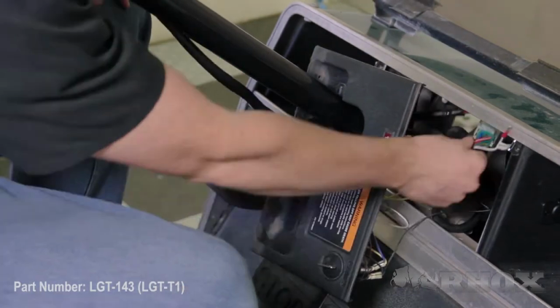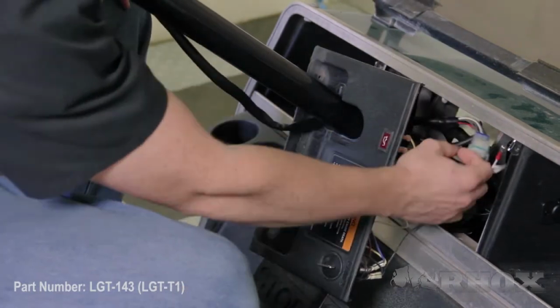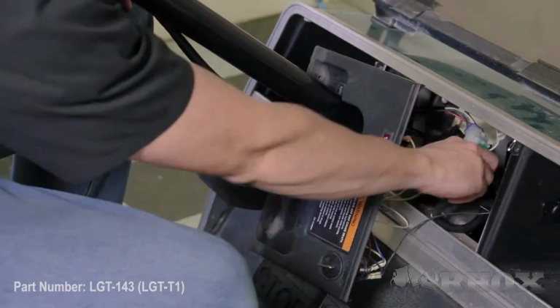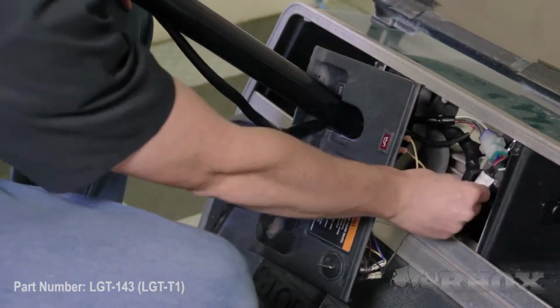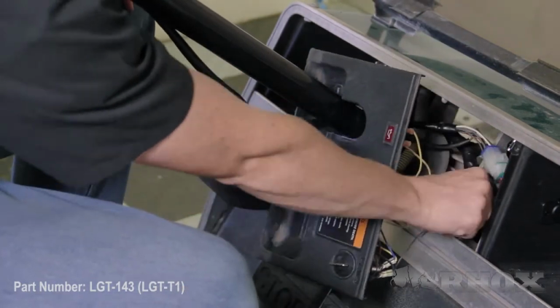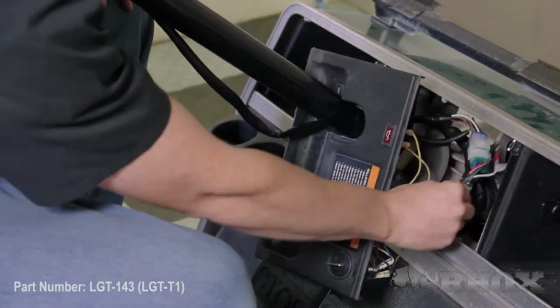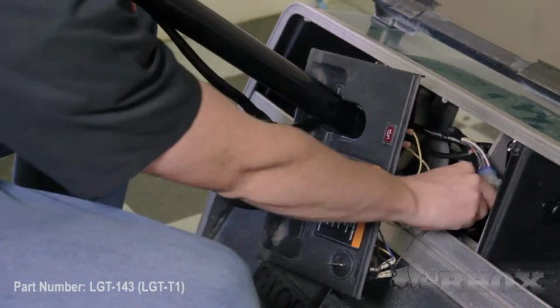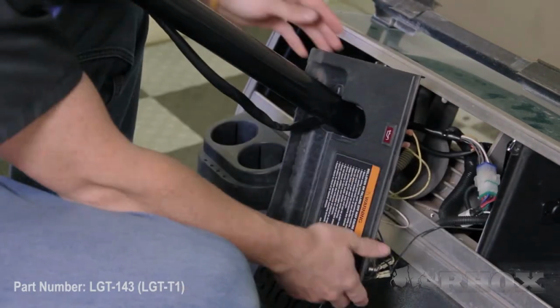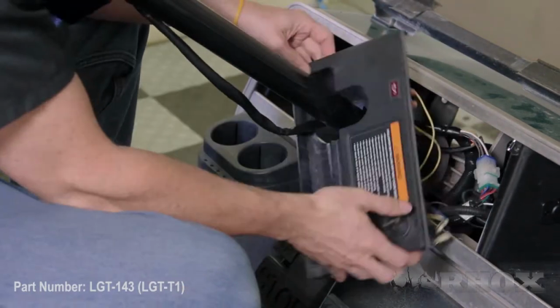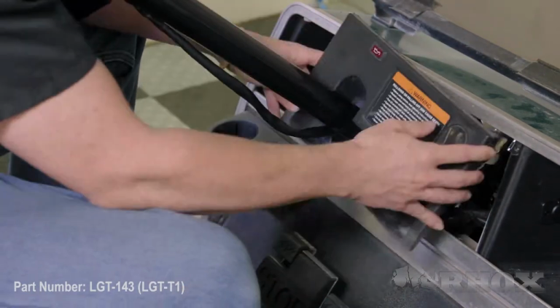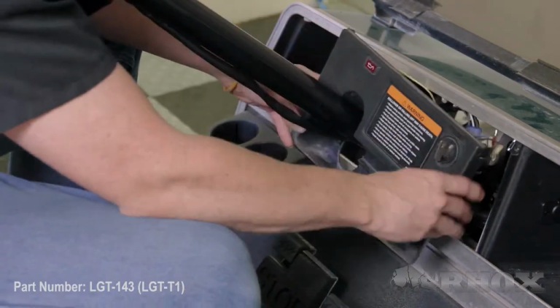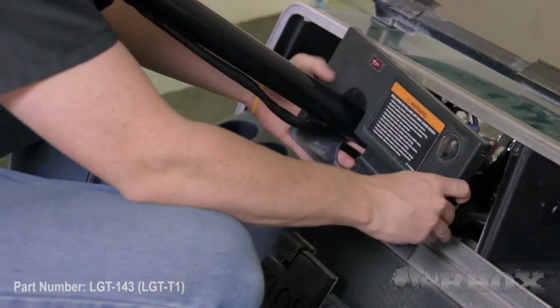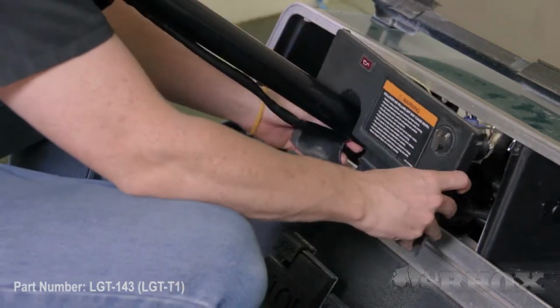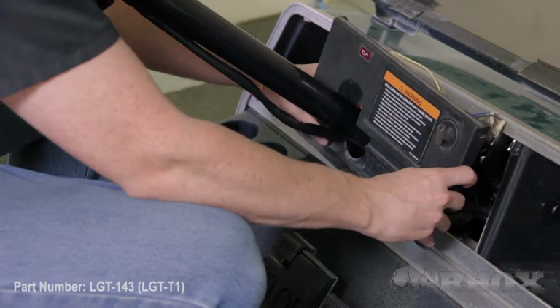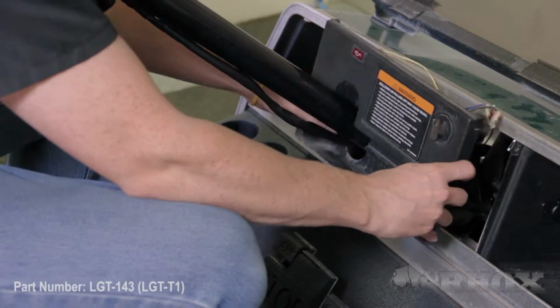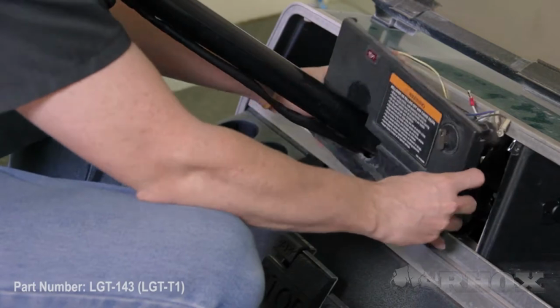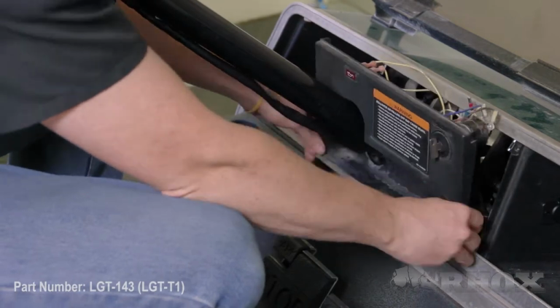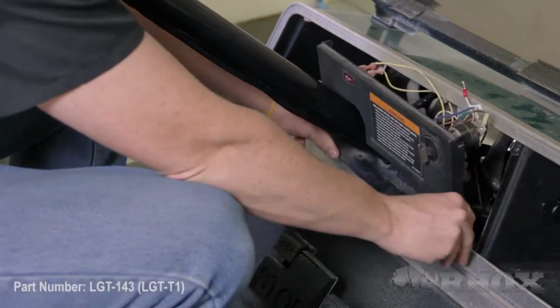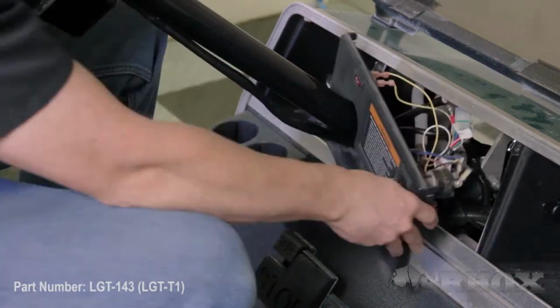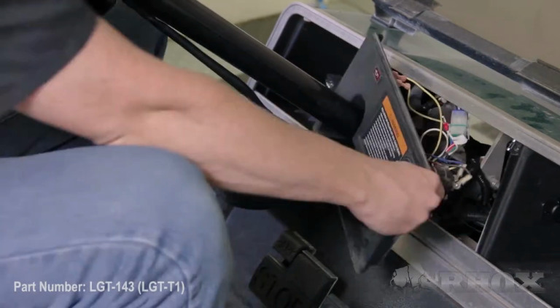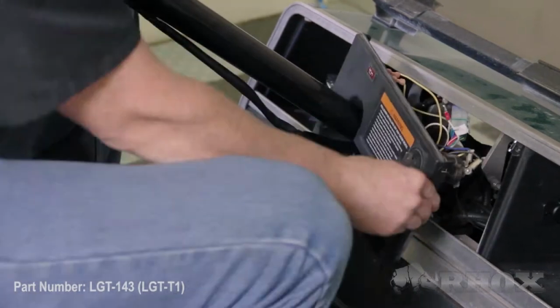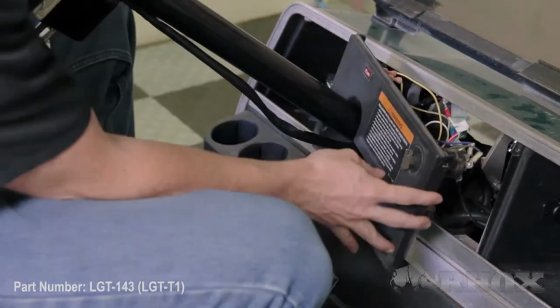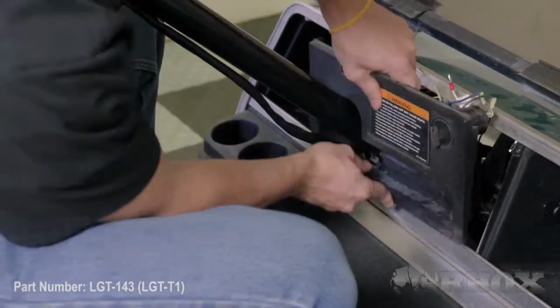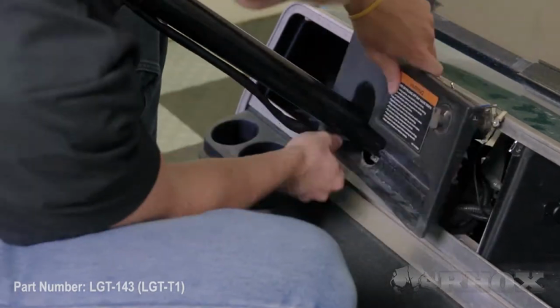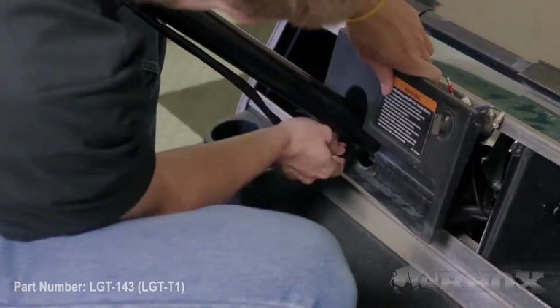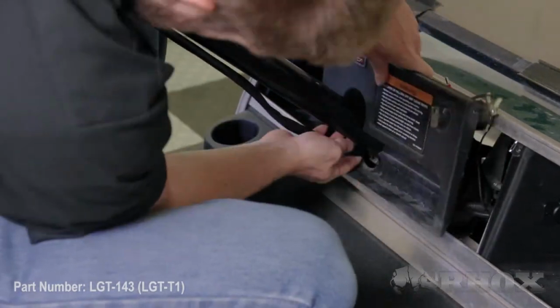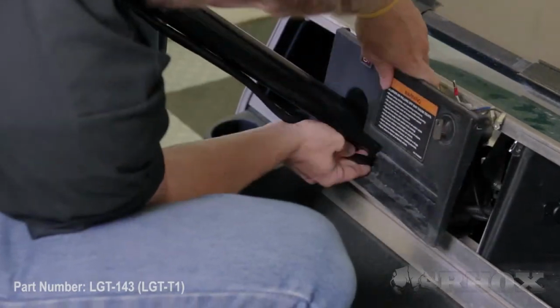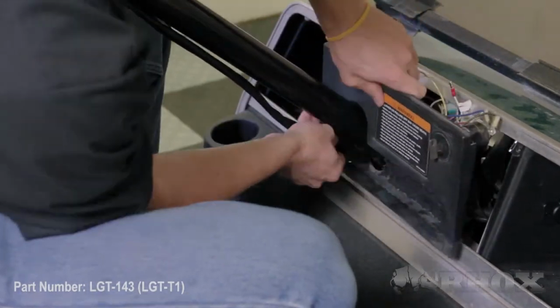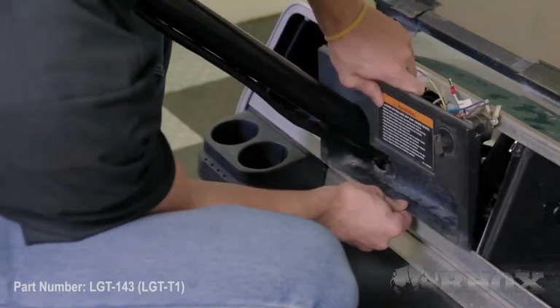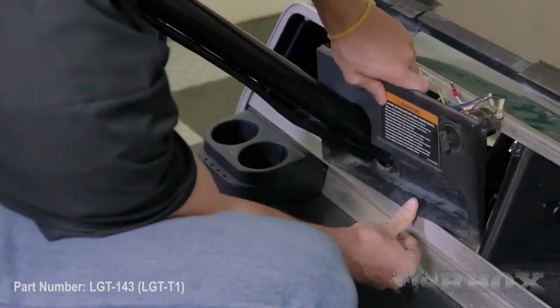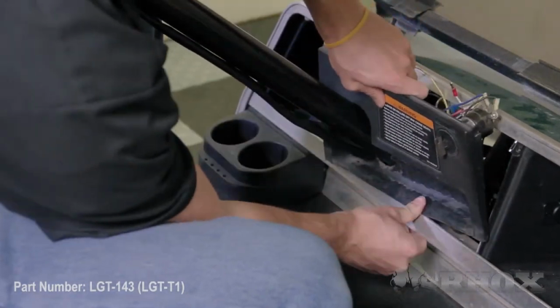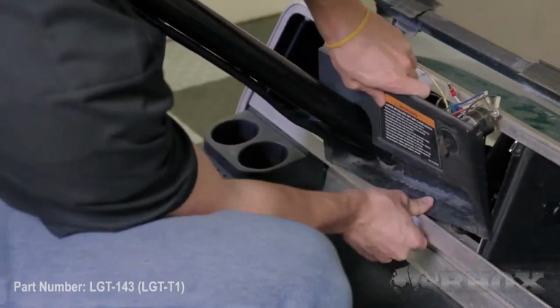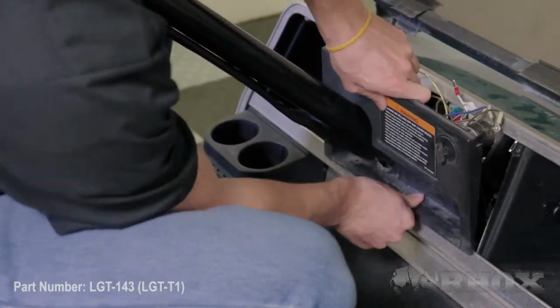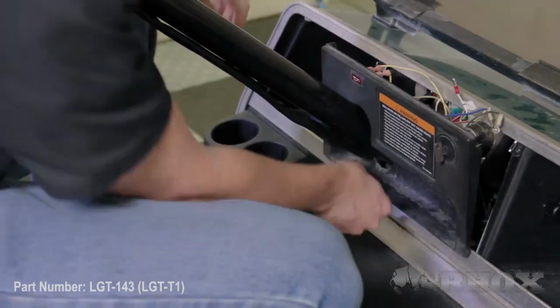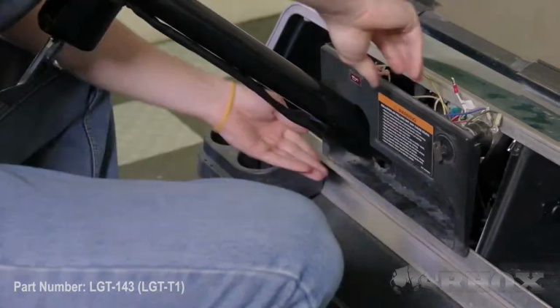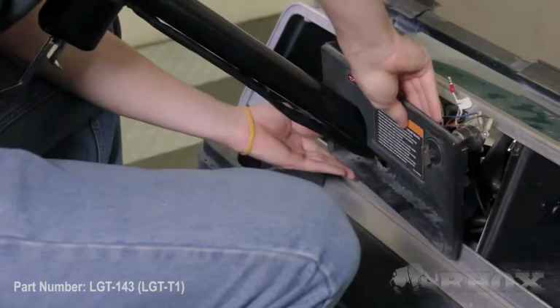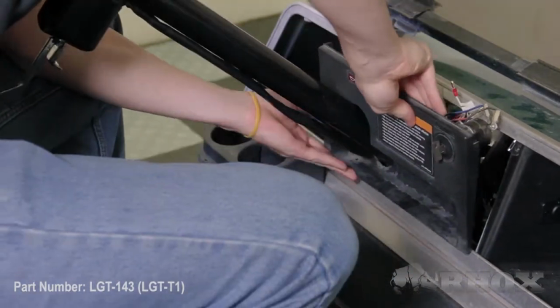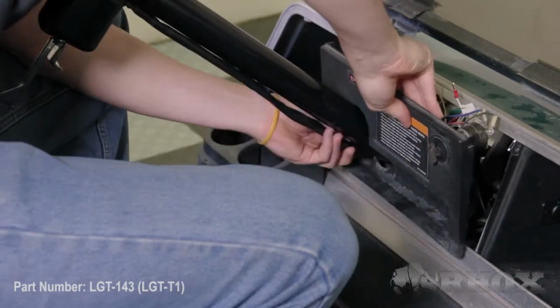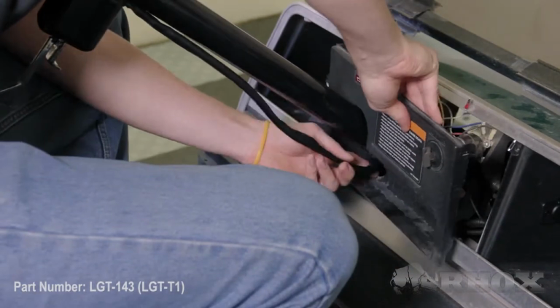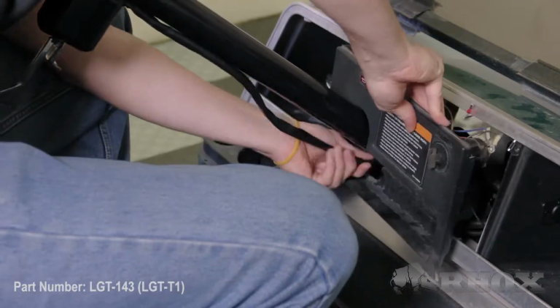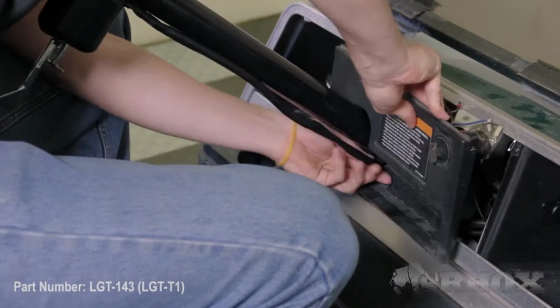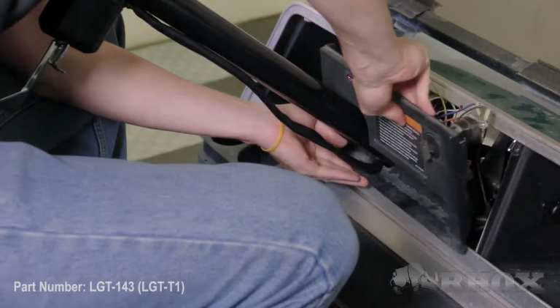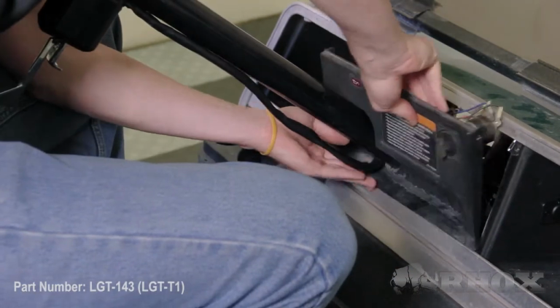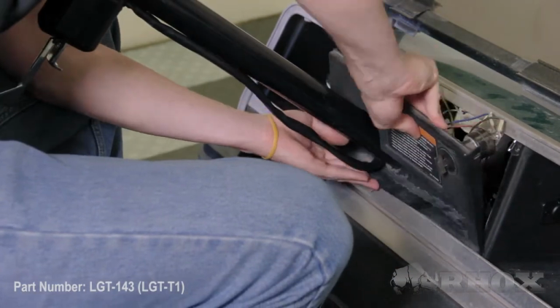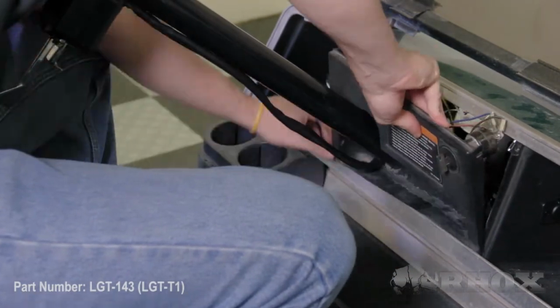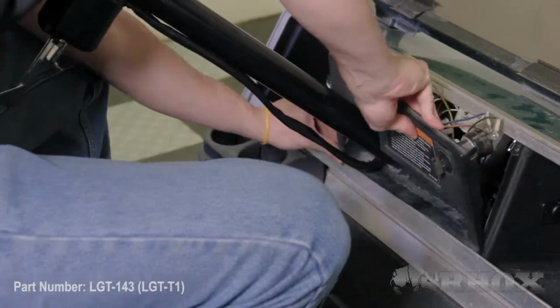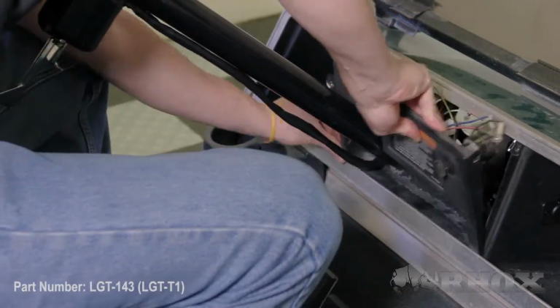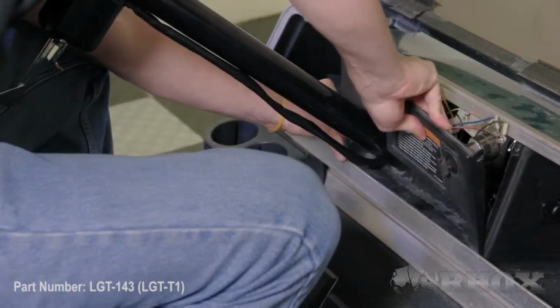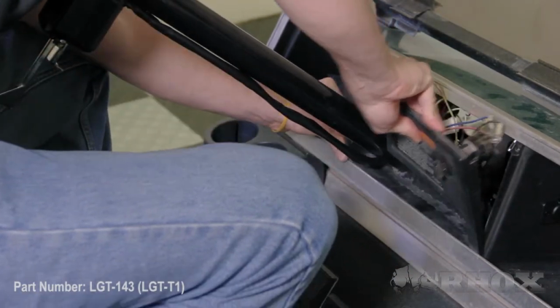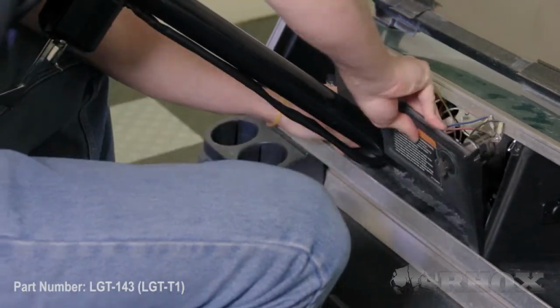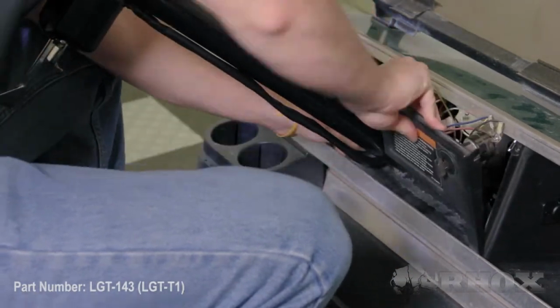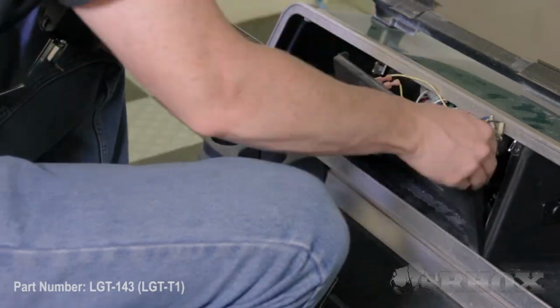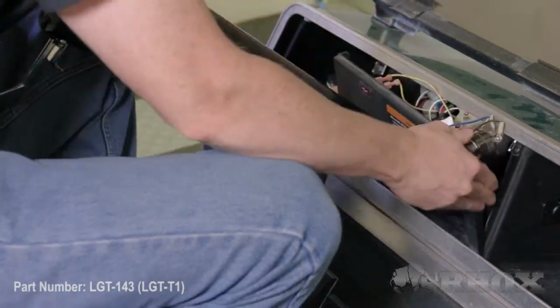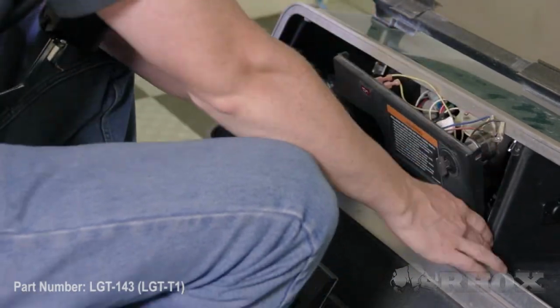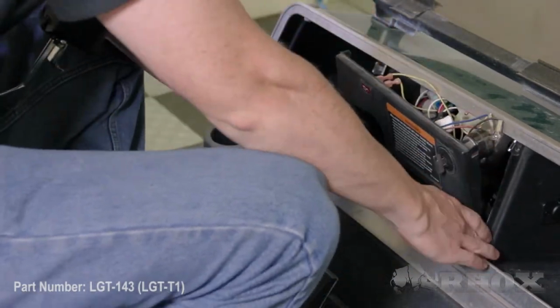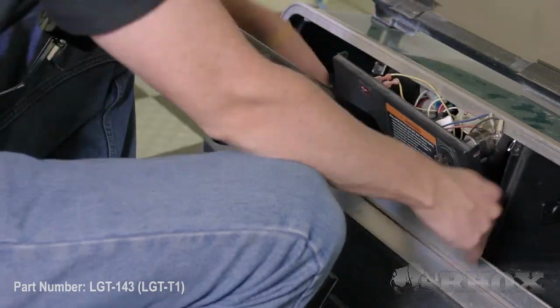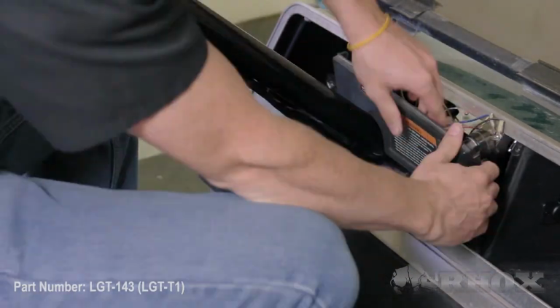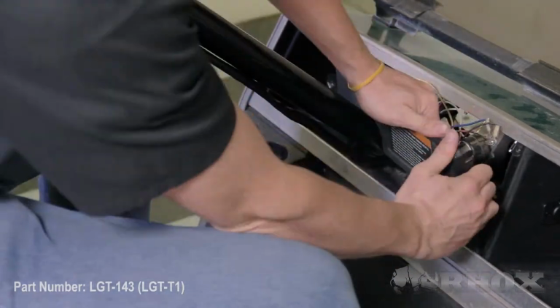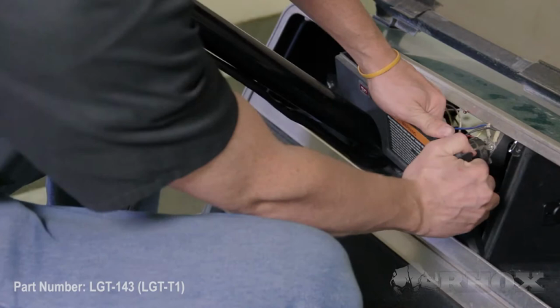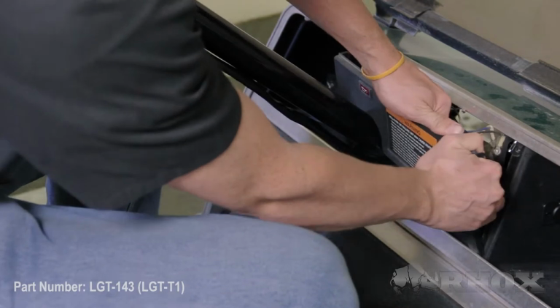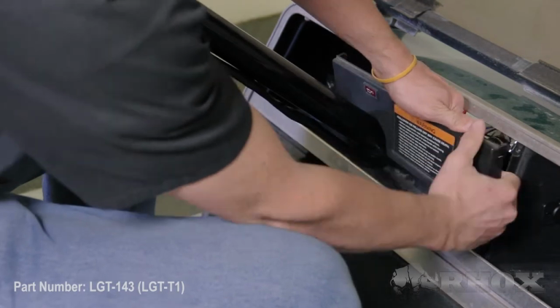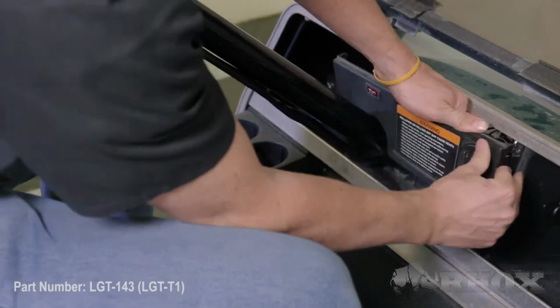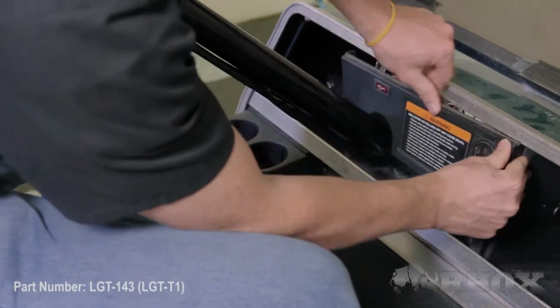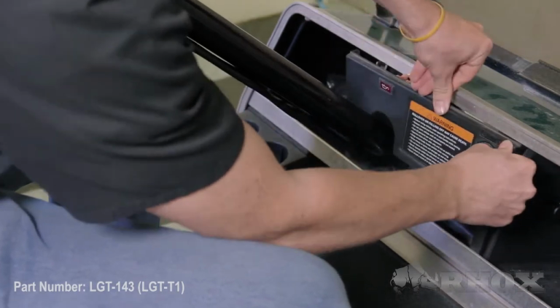After your nine pin connector is connected we're going to go ahead and secure all of the wires behind the dash and reinstall our dash.